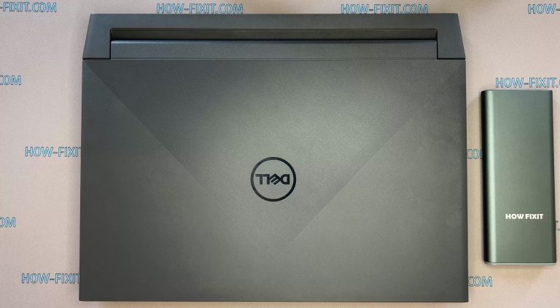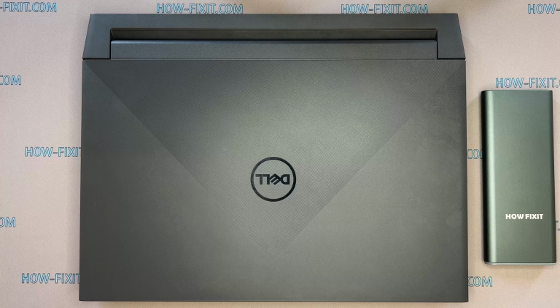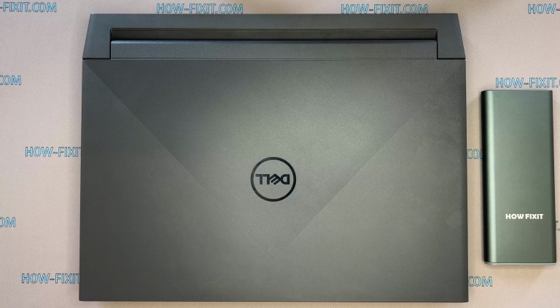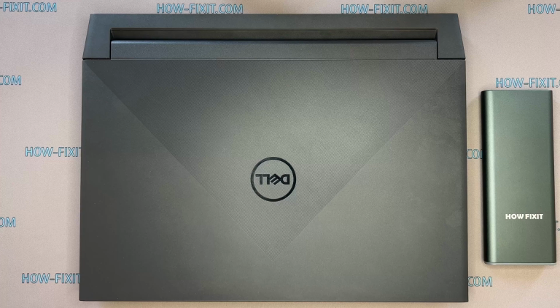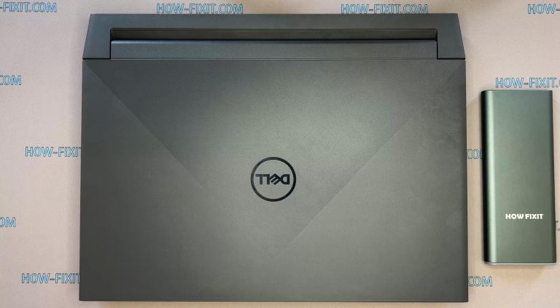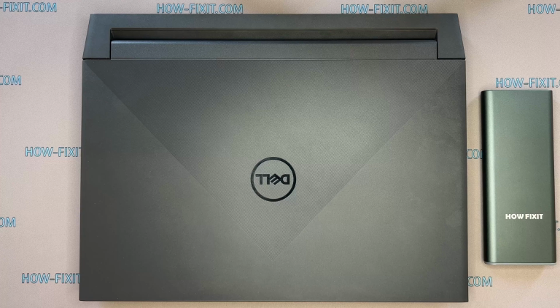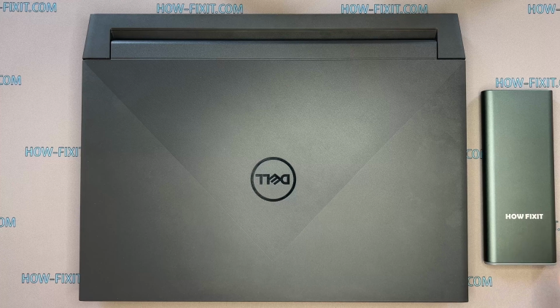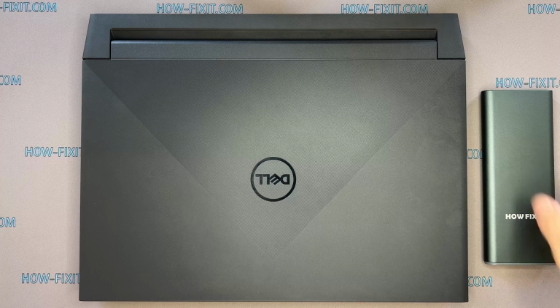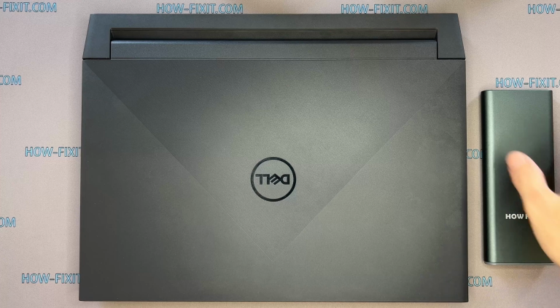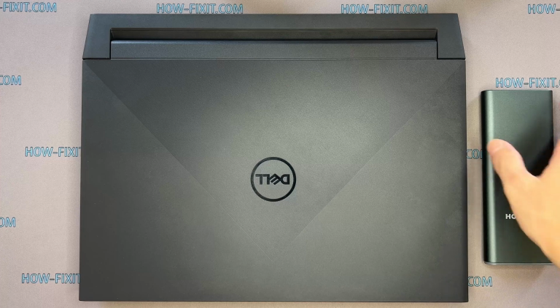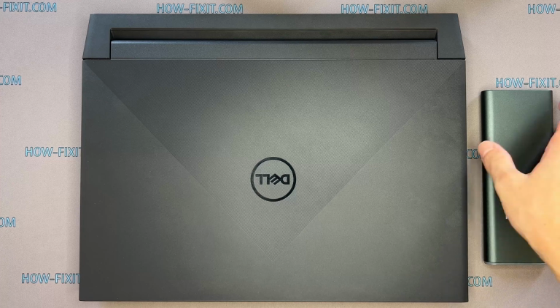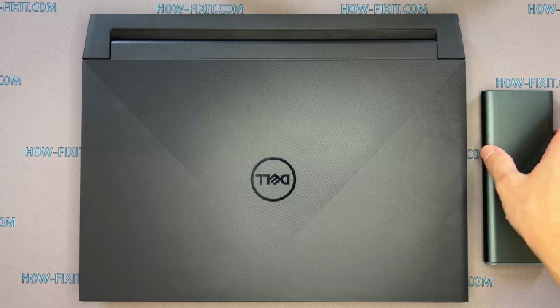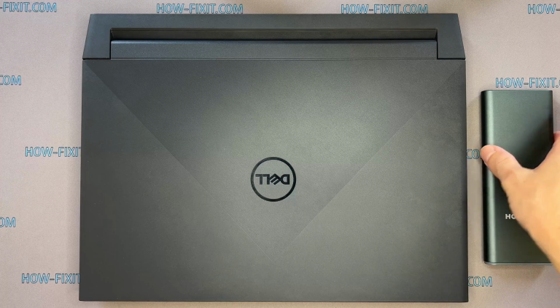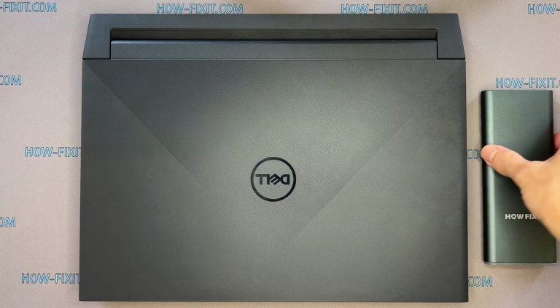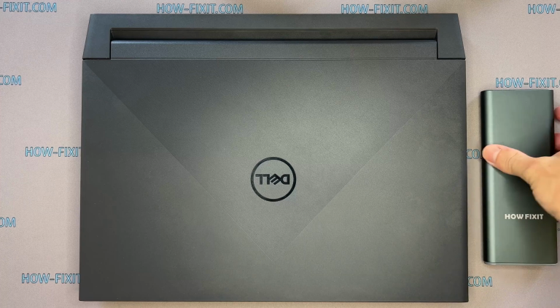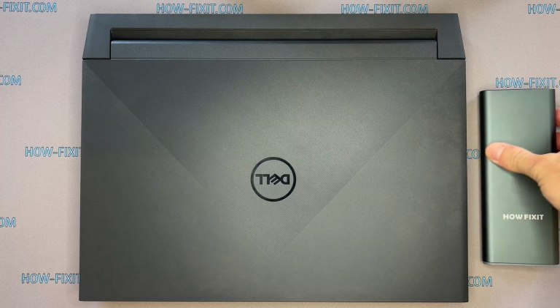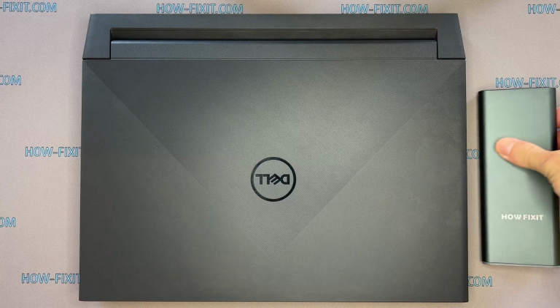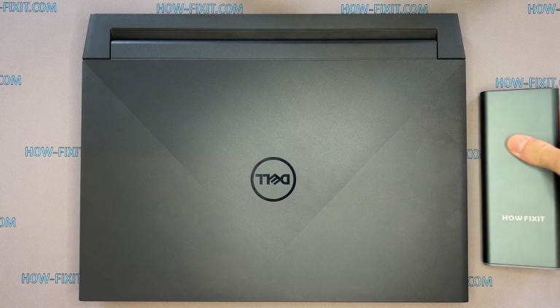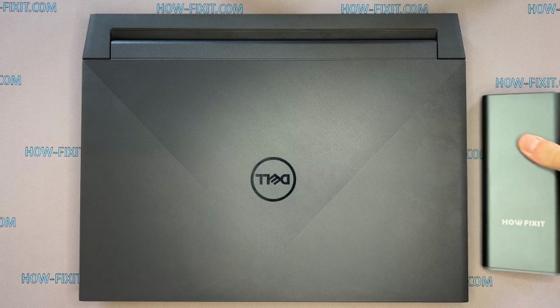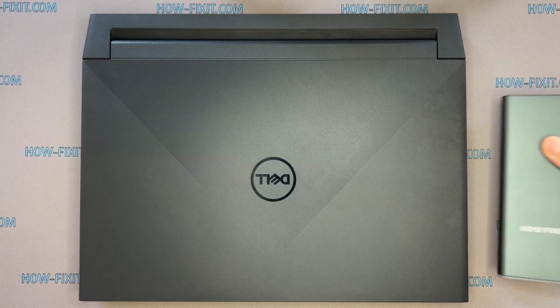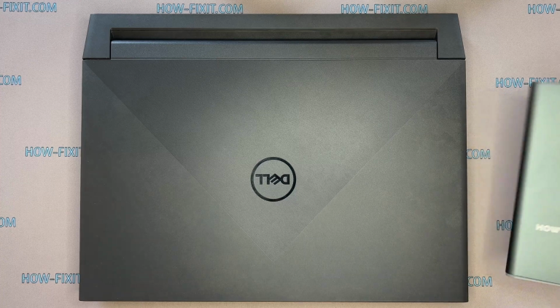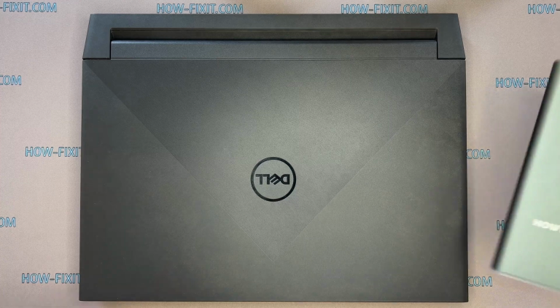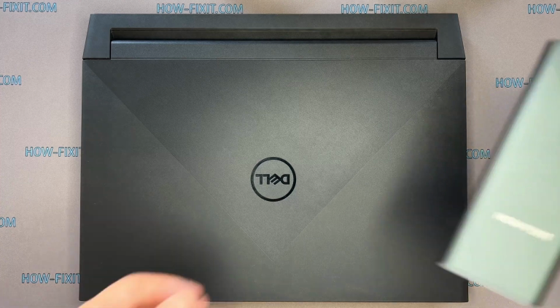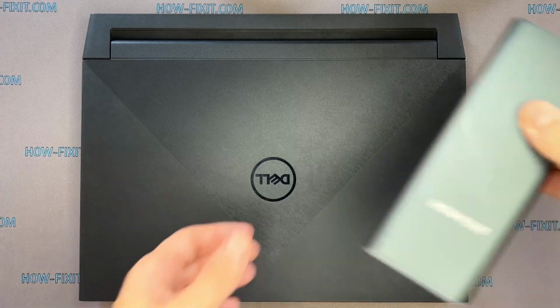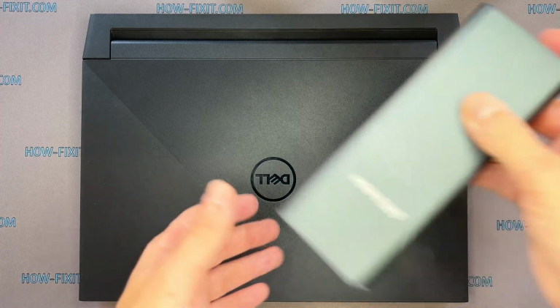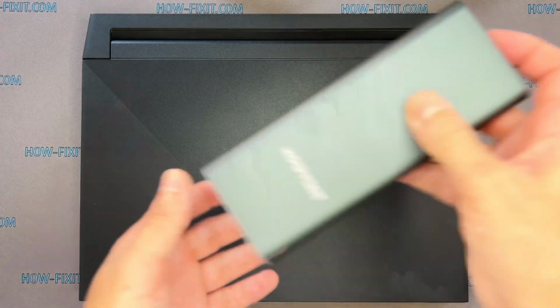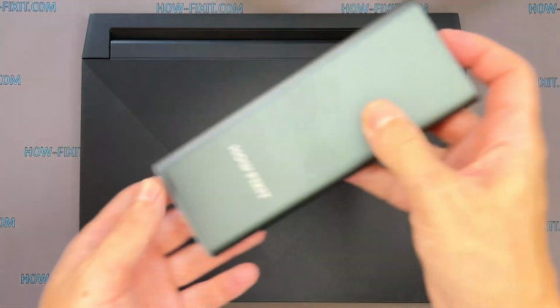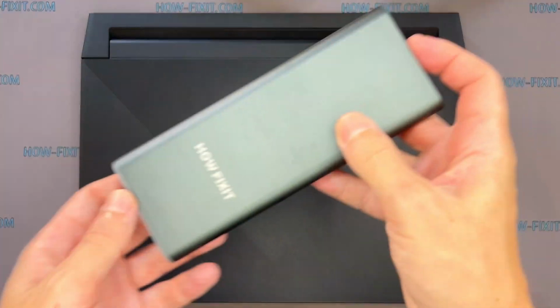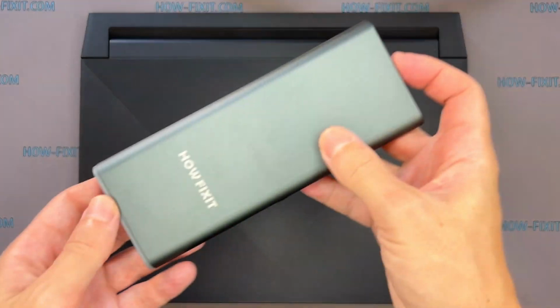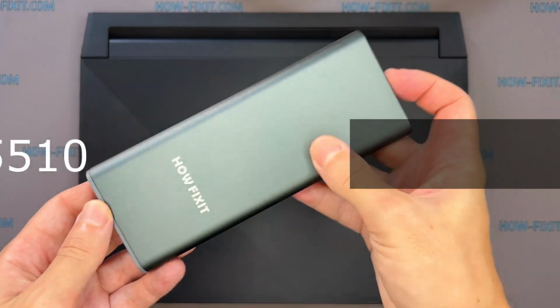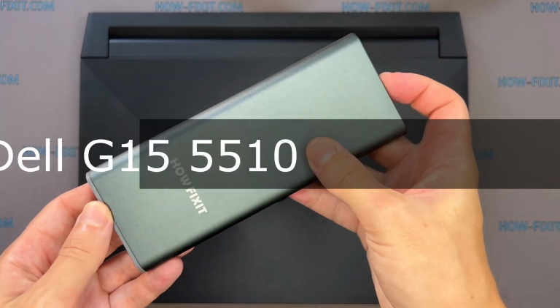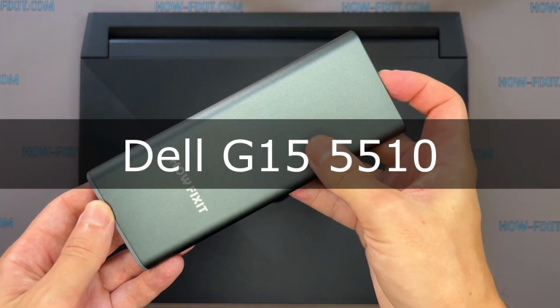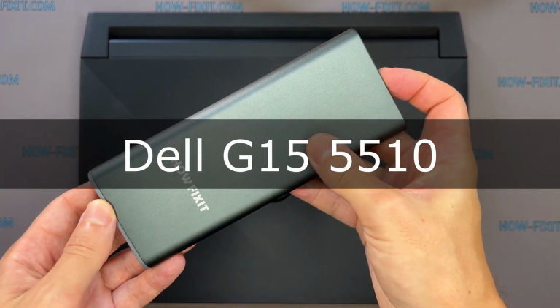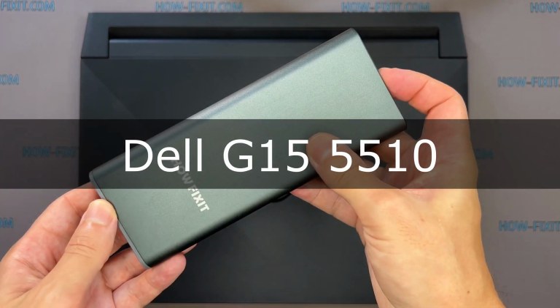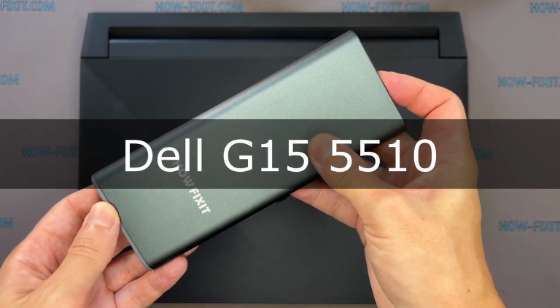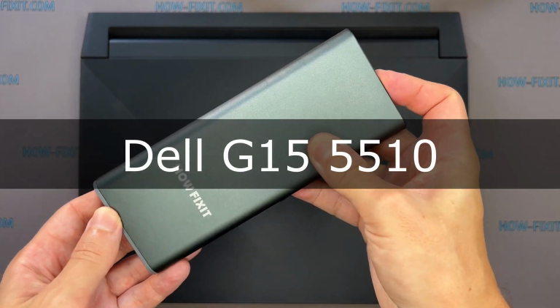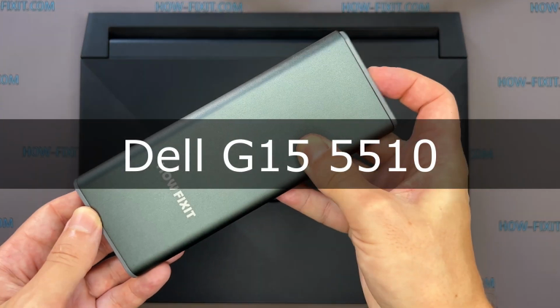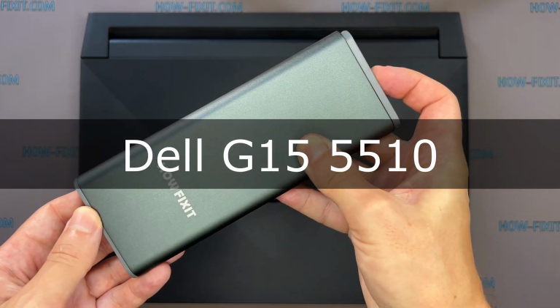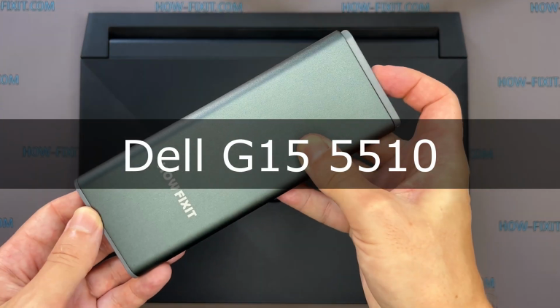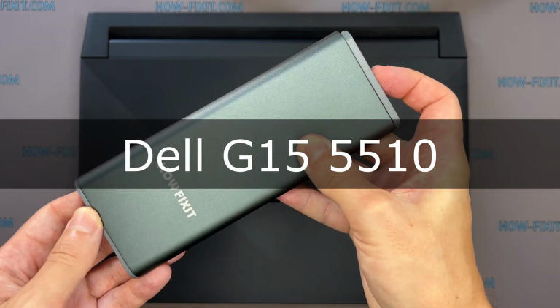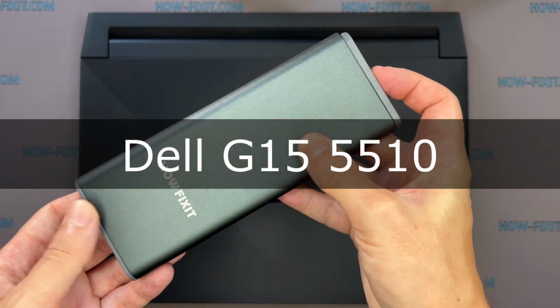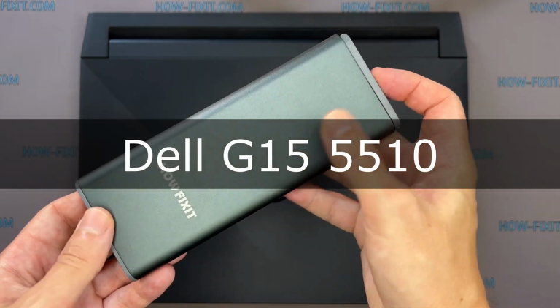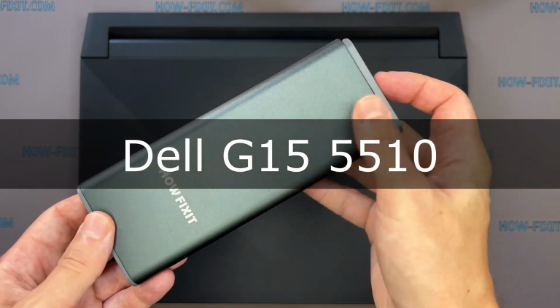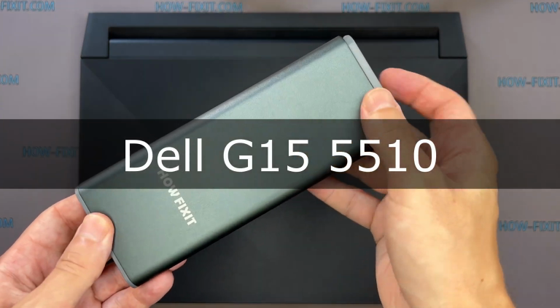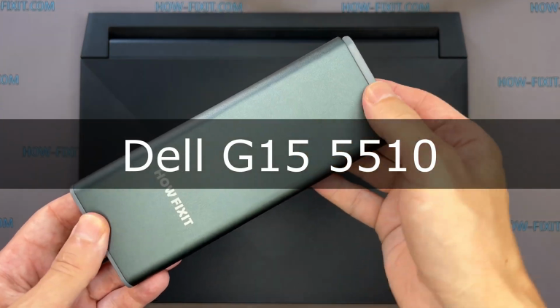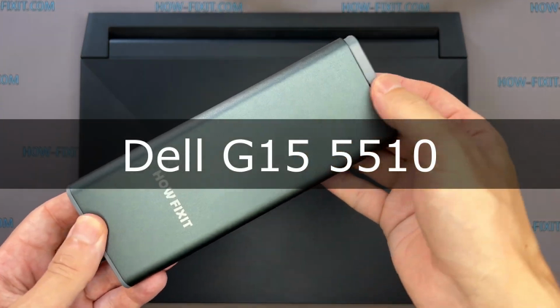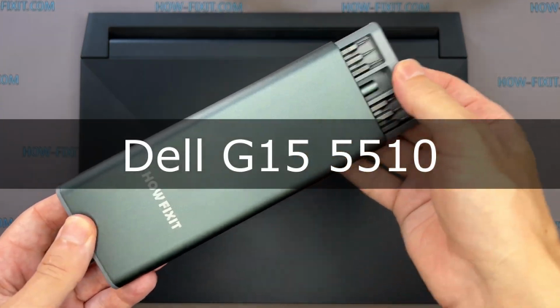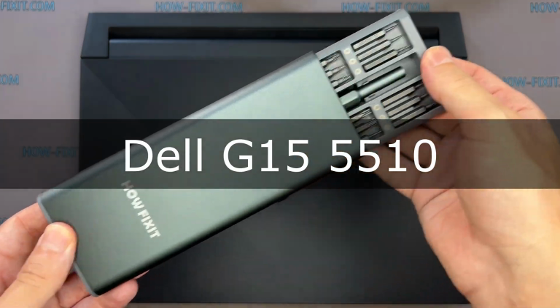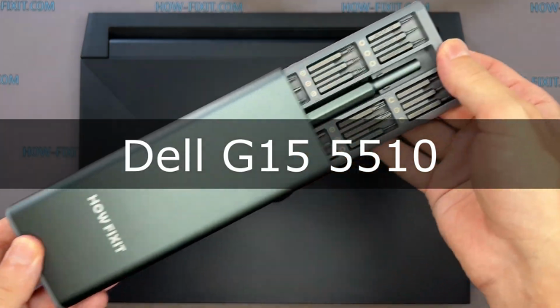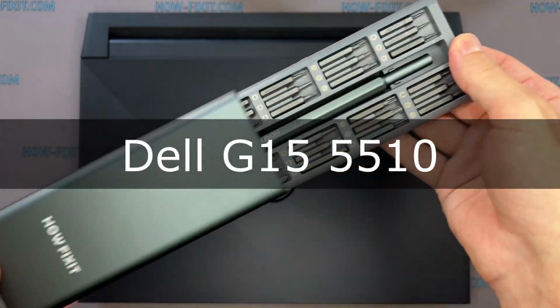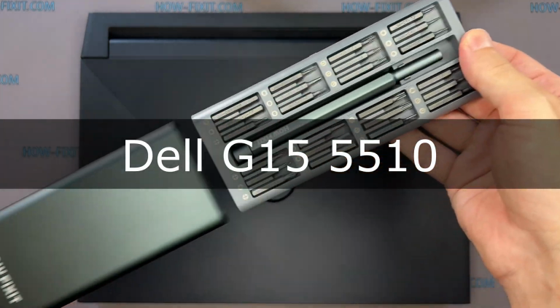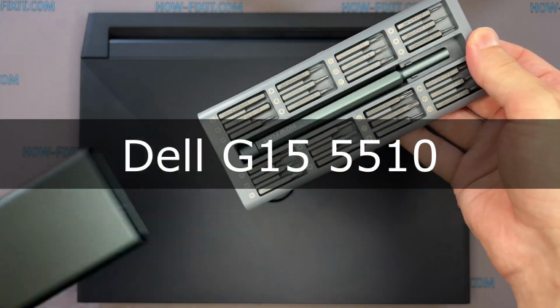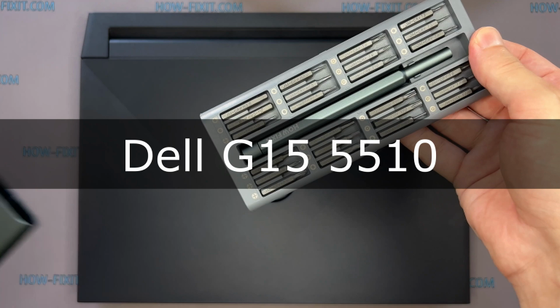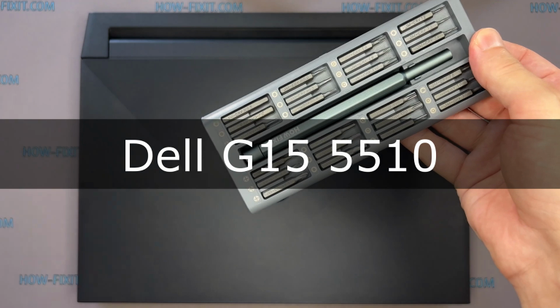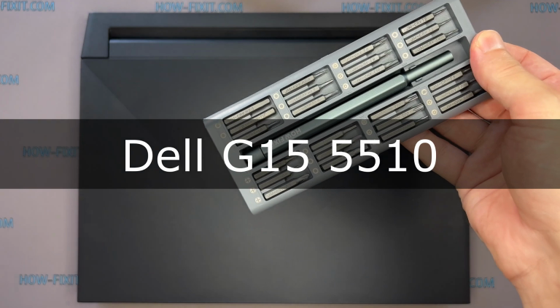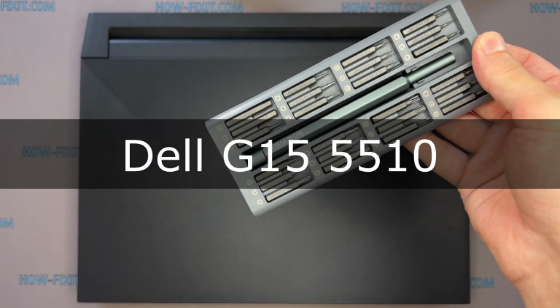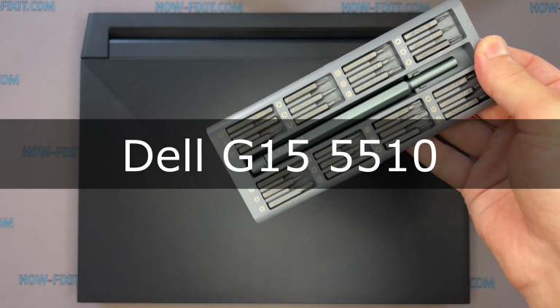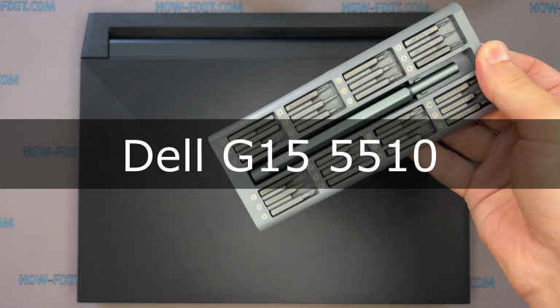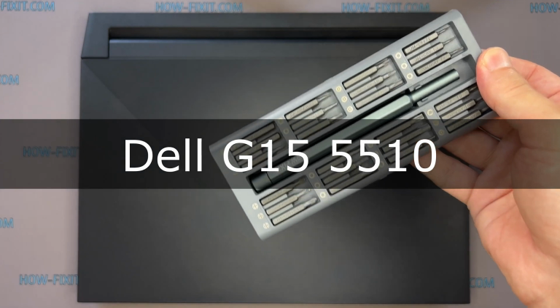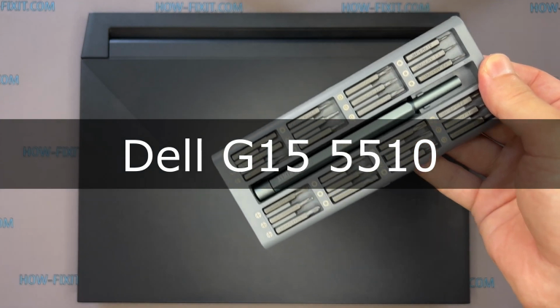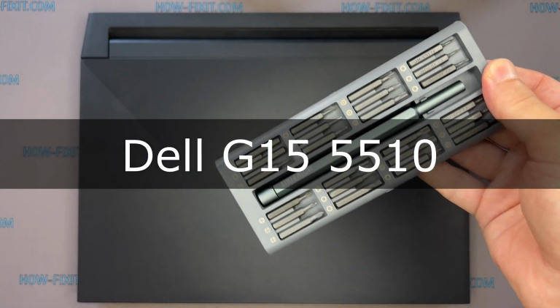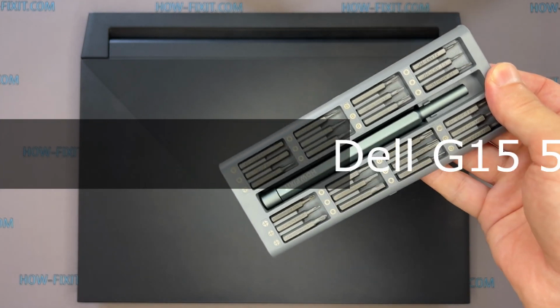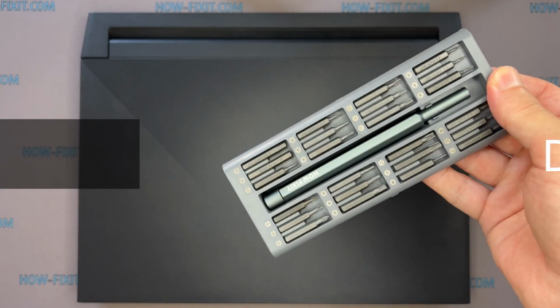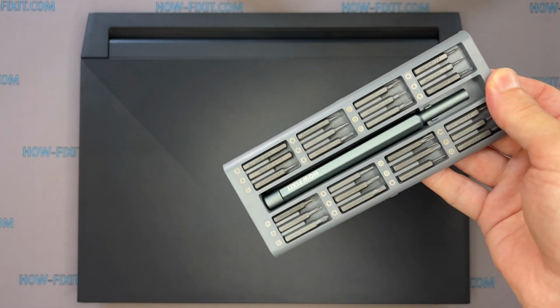Hi everyone, welcome to HowFixit. In this video guide, I'm going to show you how to upgrade or install the RAM on the laptop.